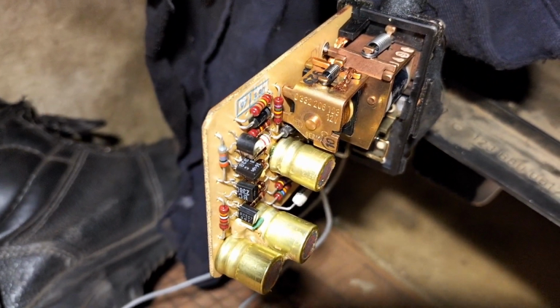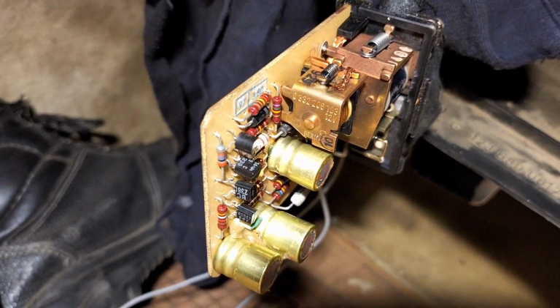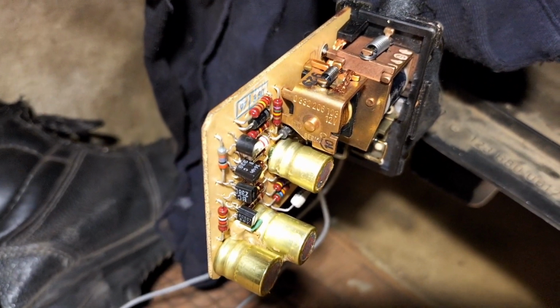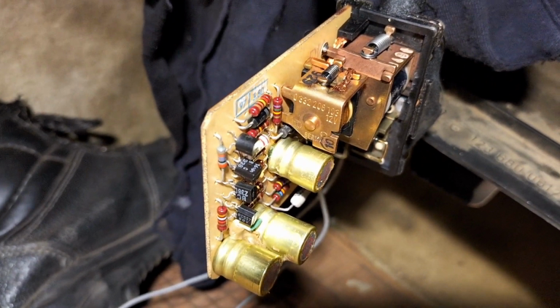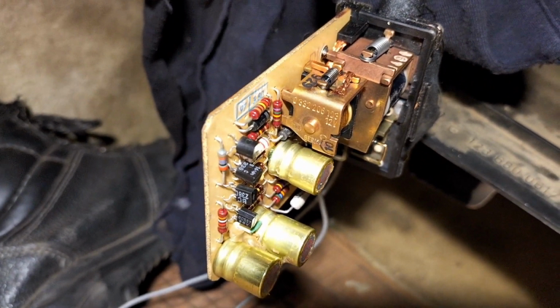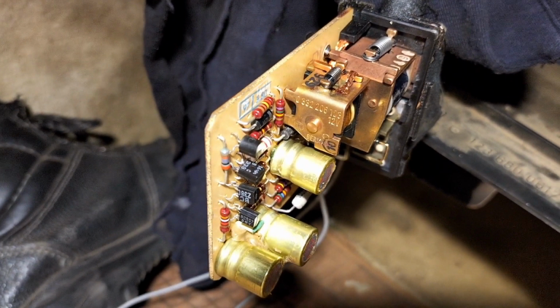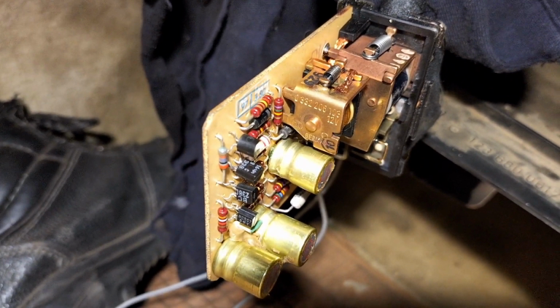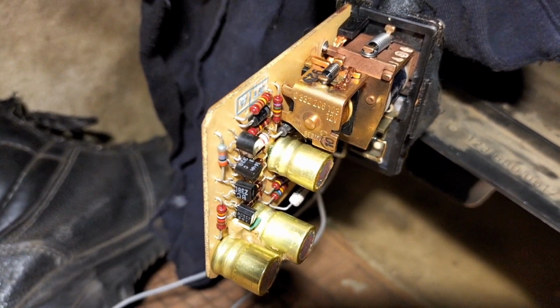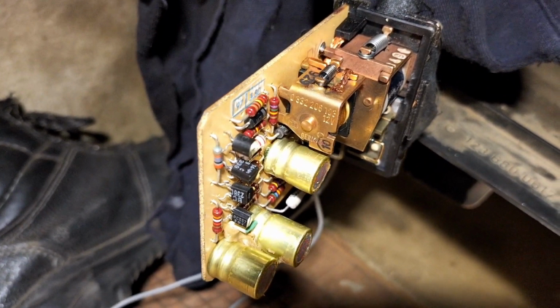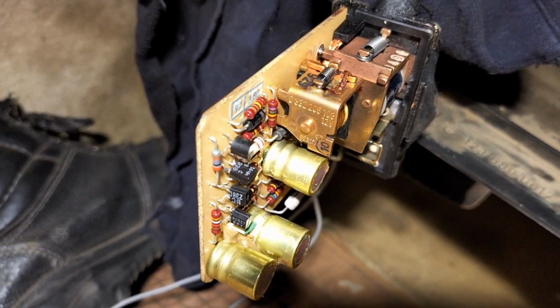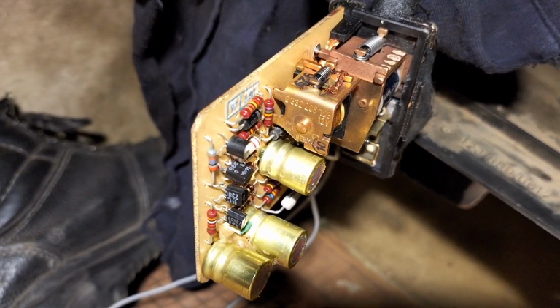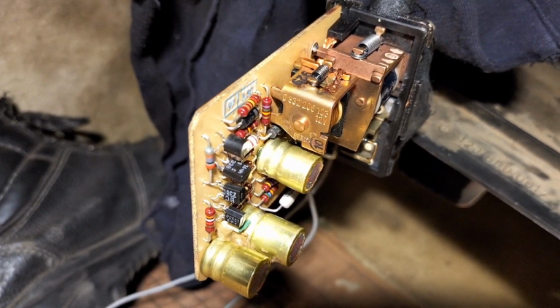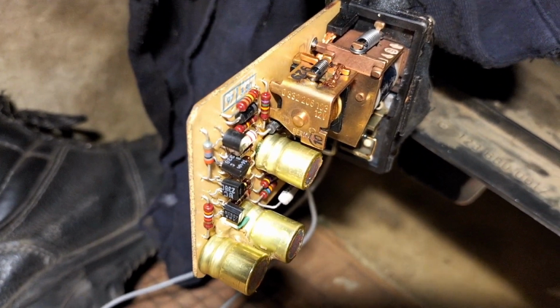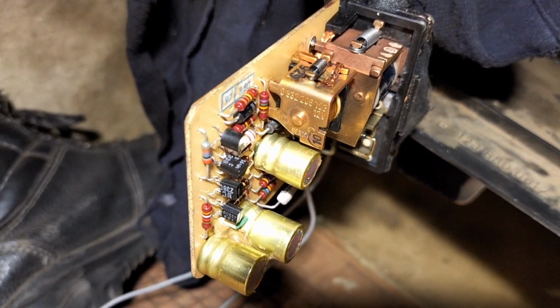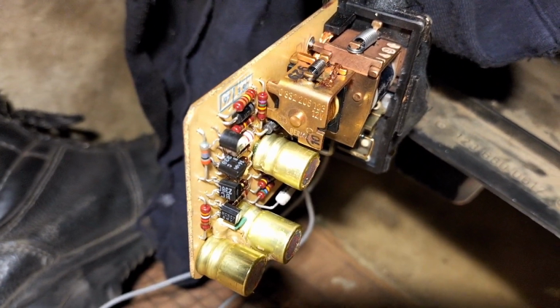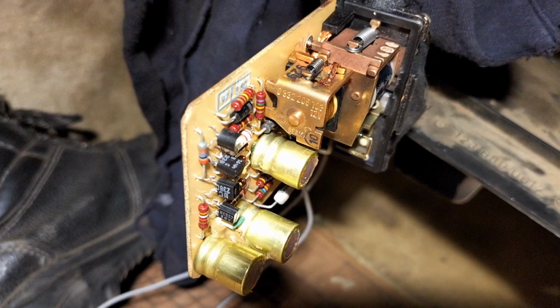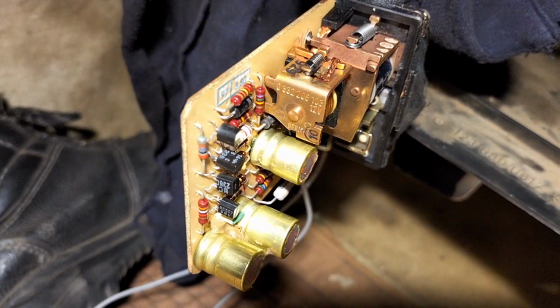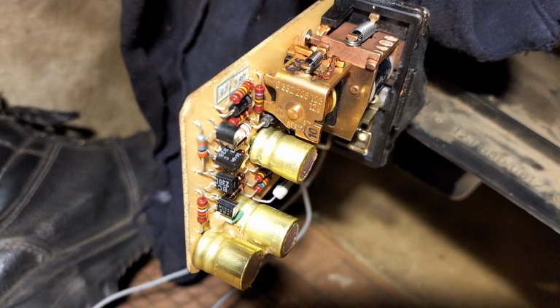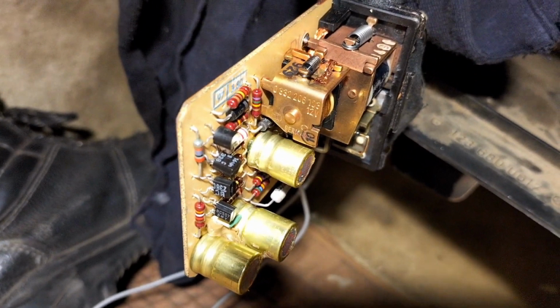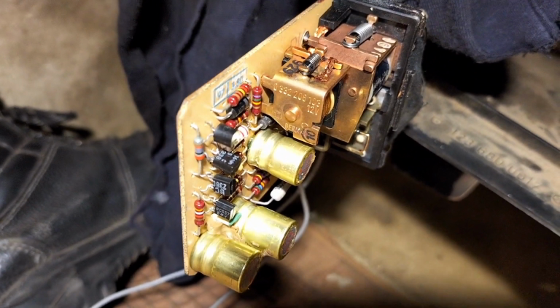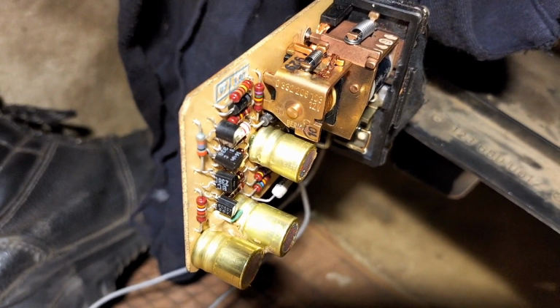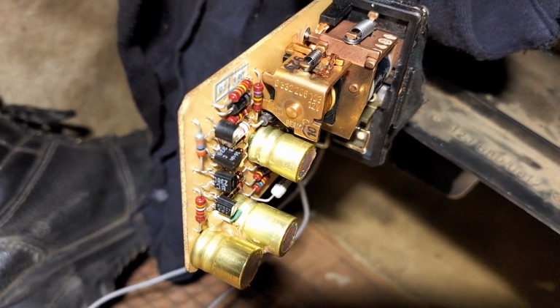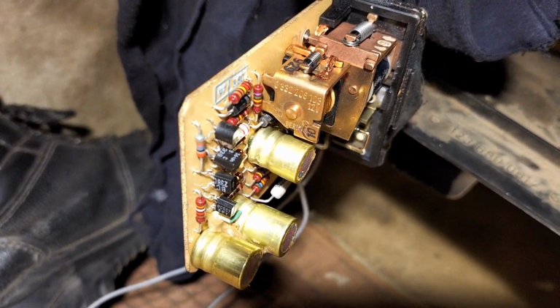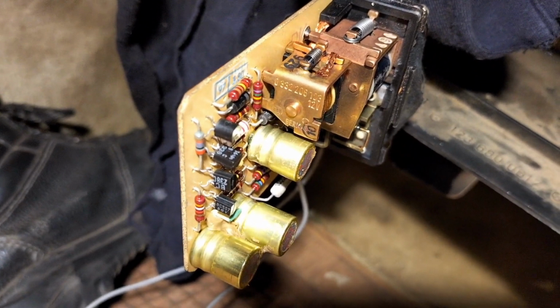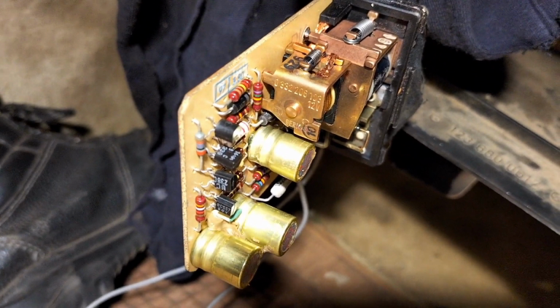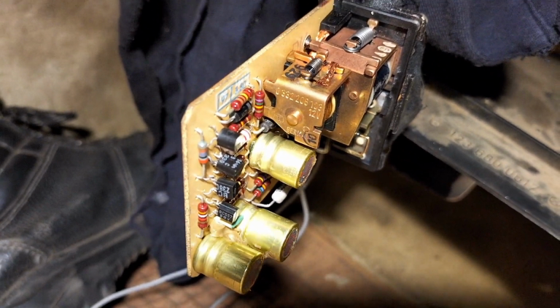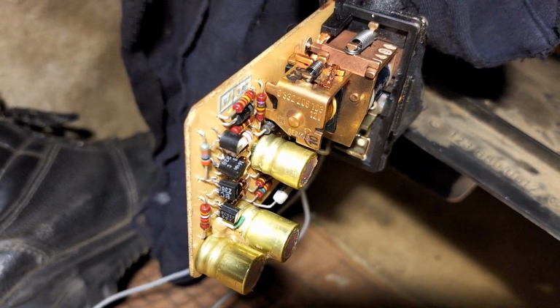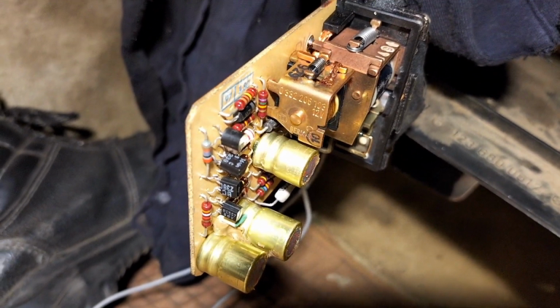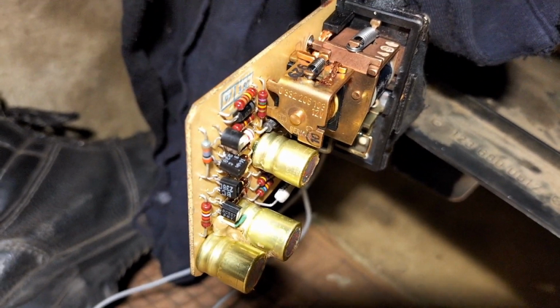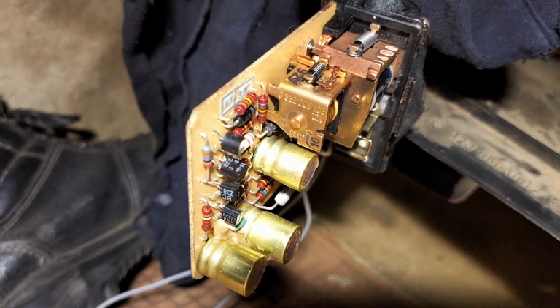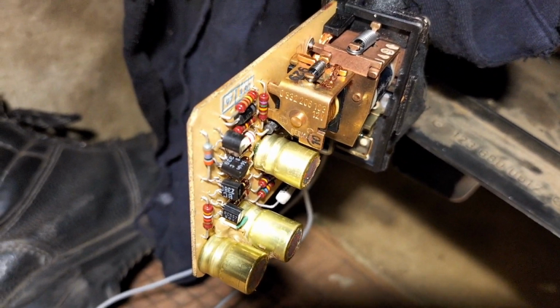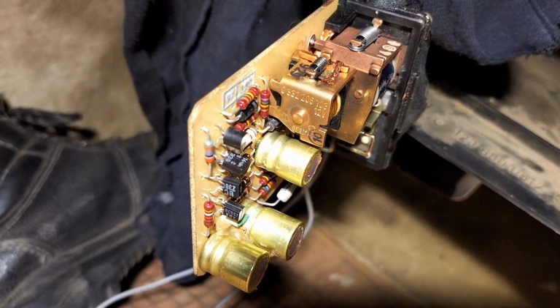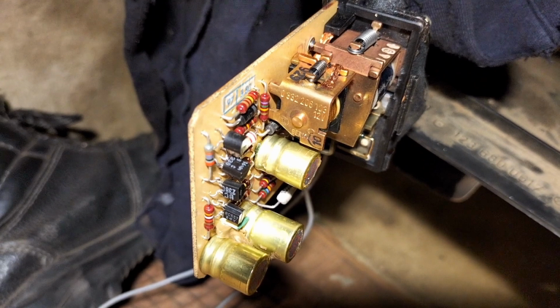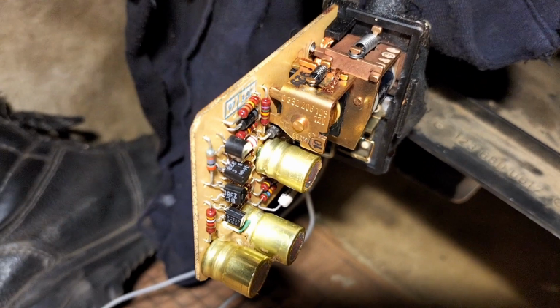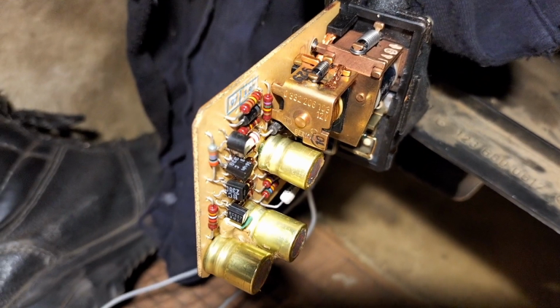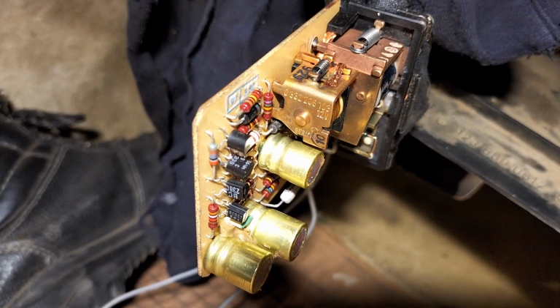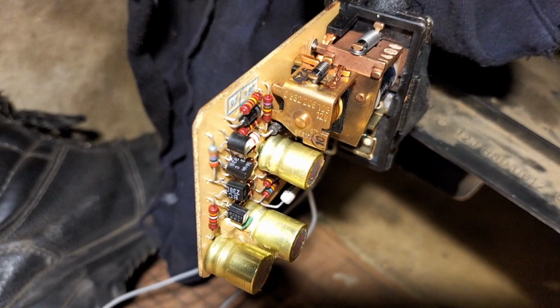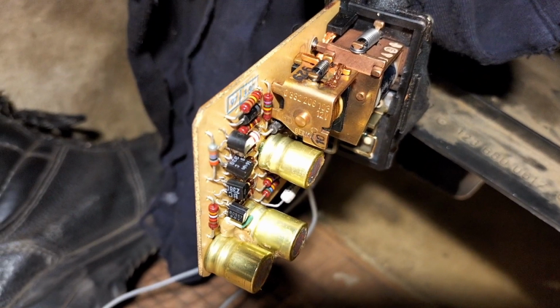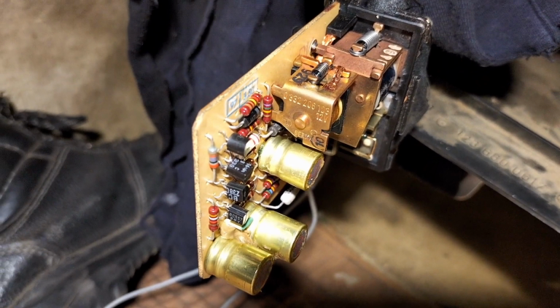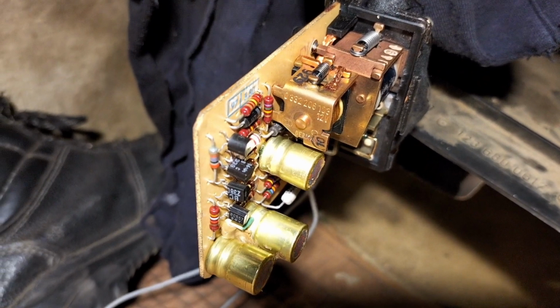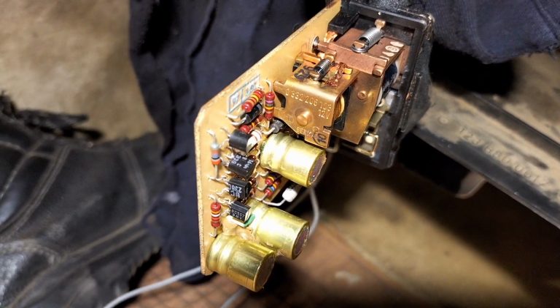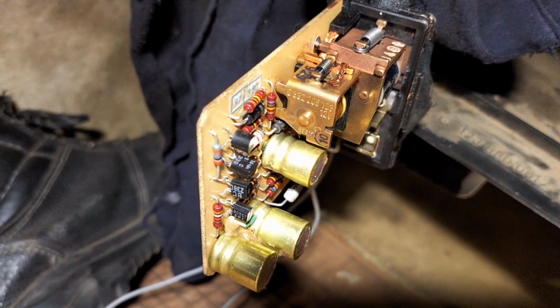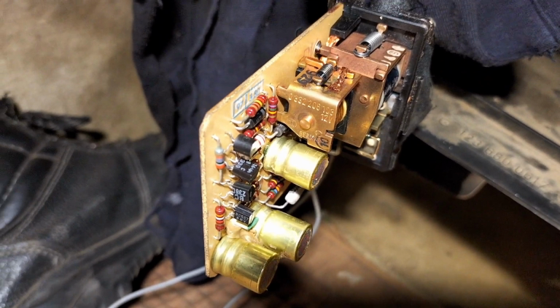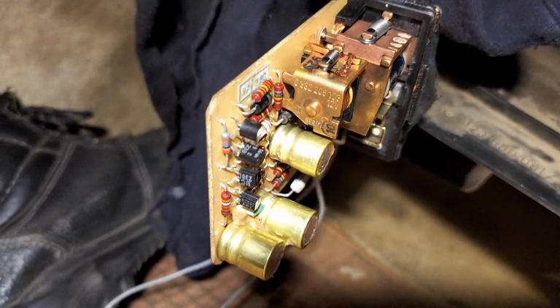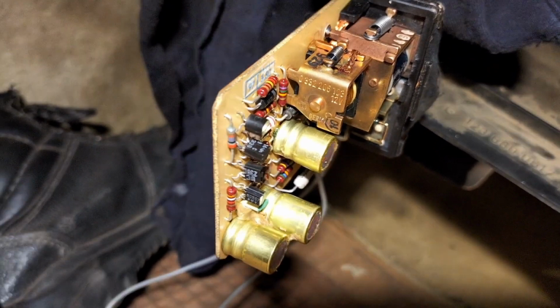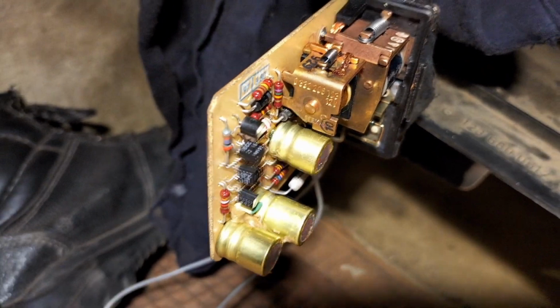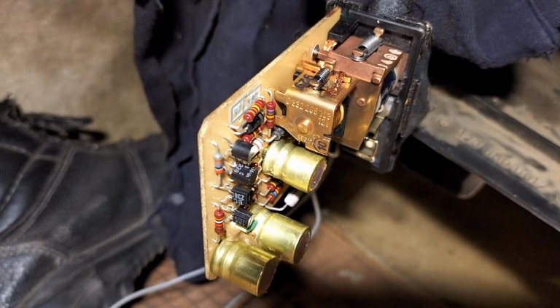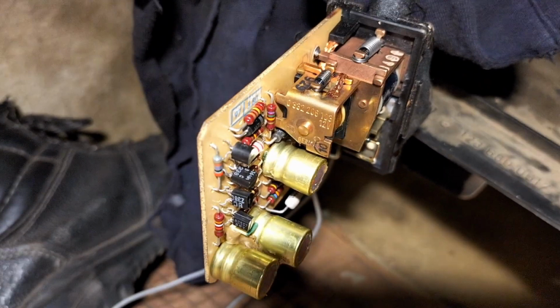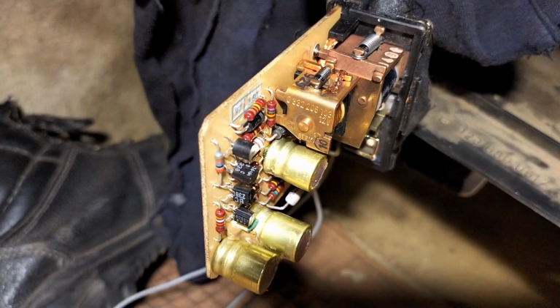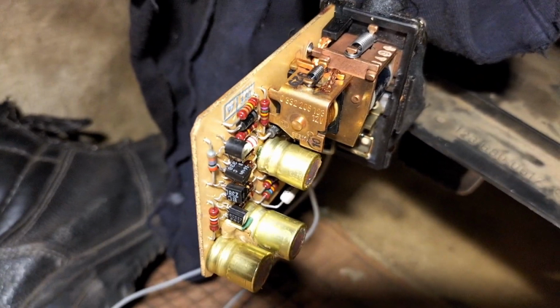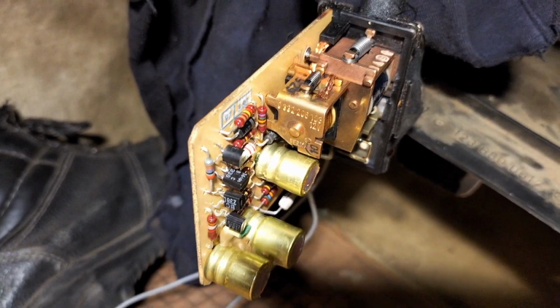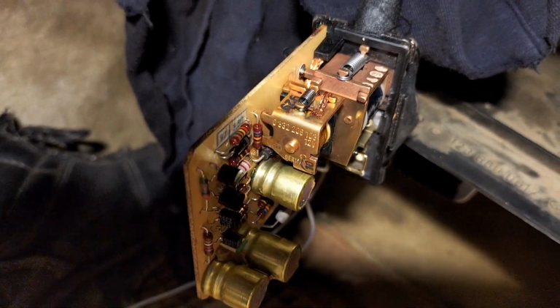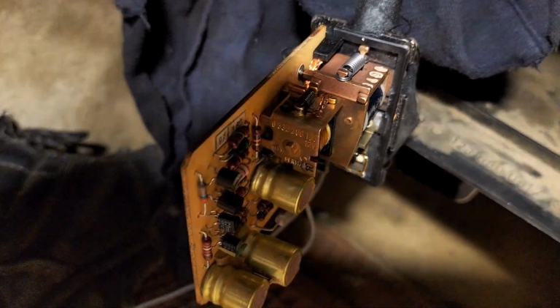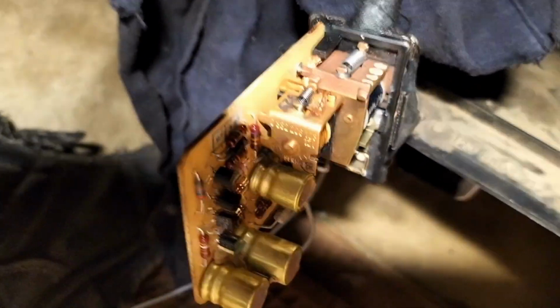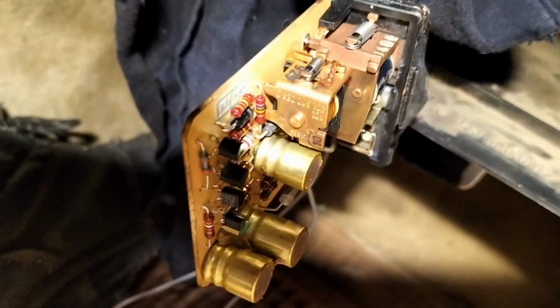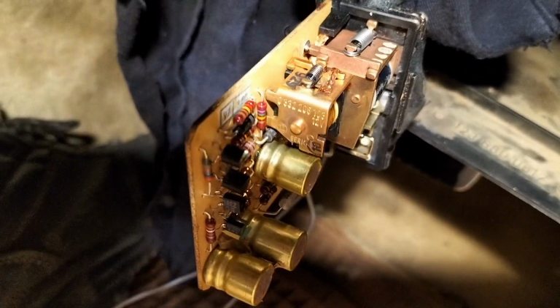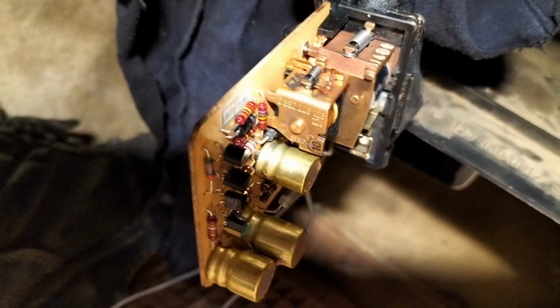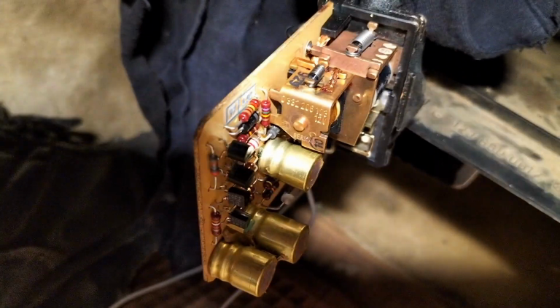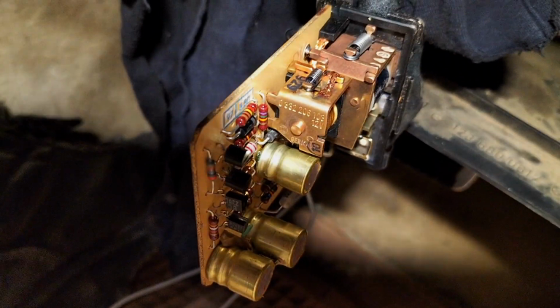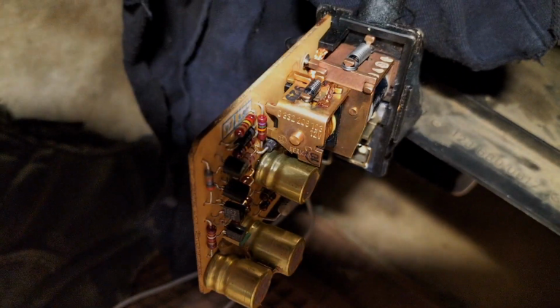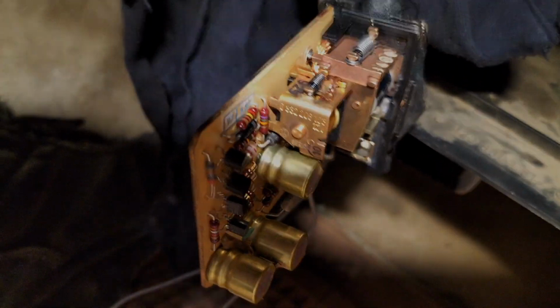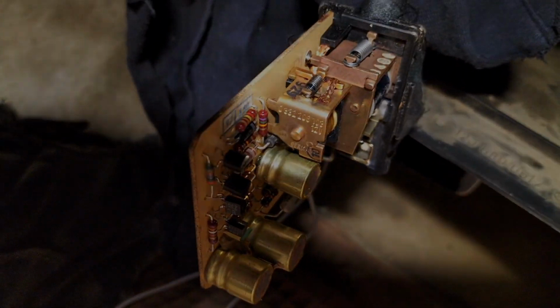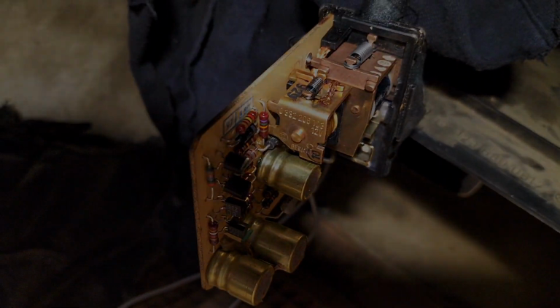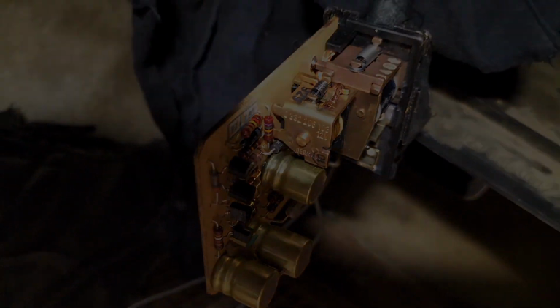I didn't need to buy a whole kit for that because this is still here, and I could use this — and now the glow plugs work again. Isn't that great? I love it. Keep well, I'll see you in the next one. Bye-bye.